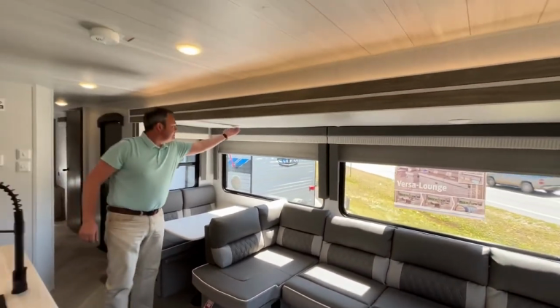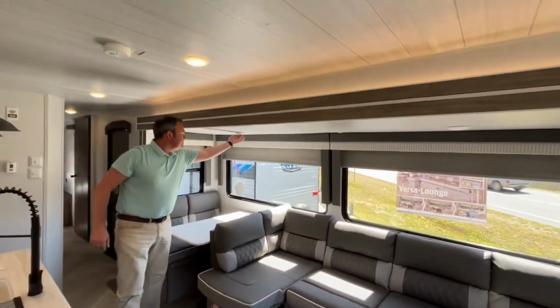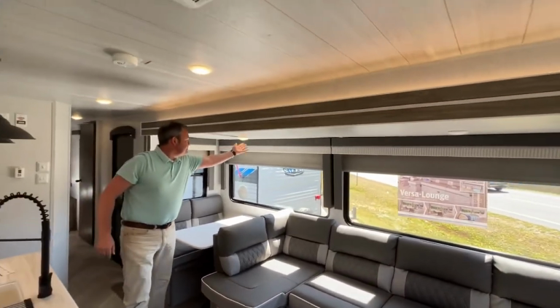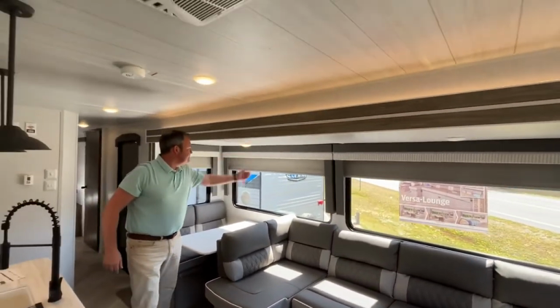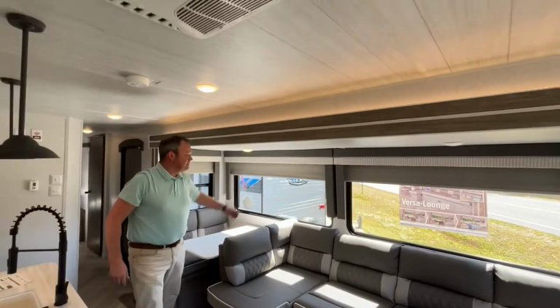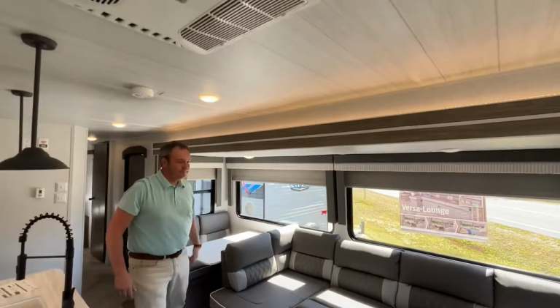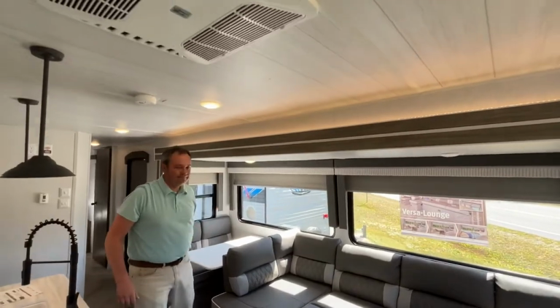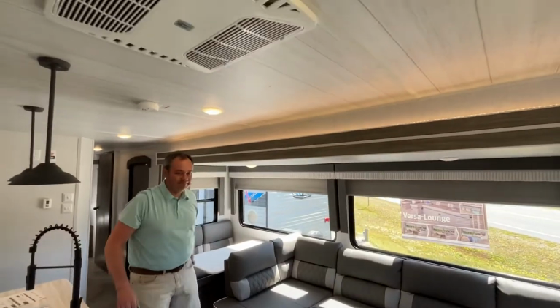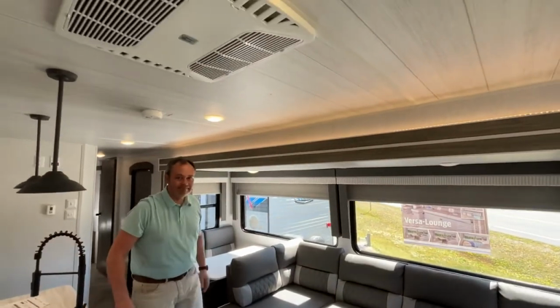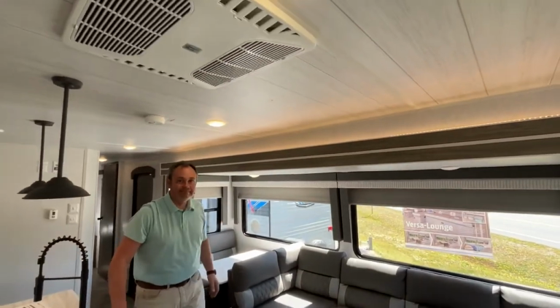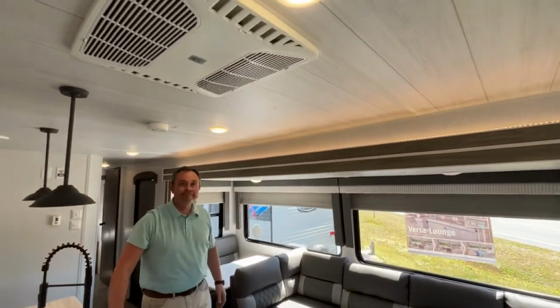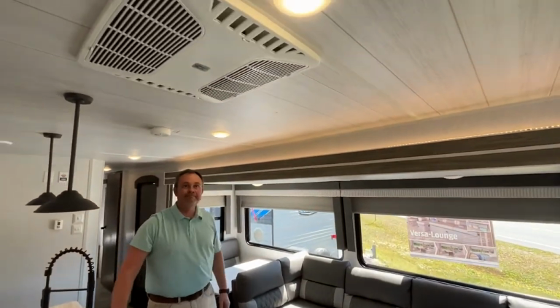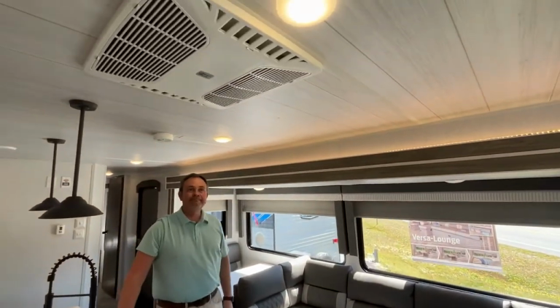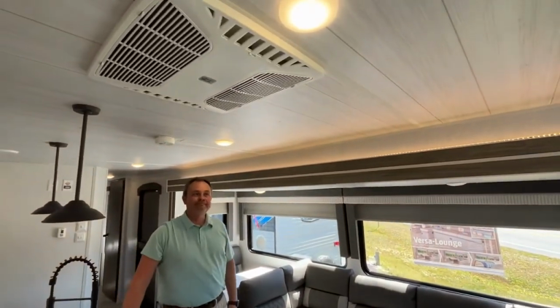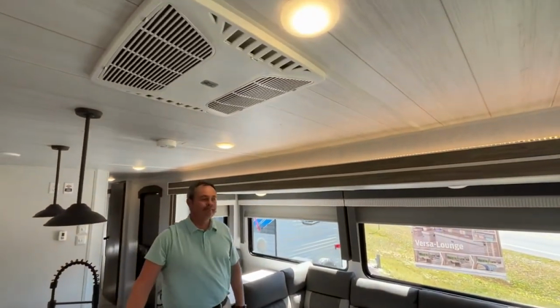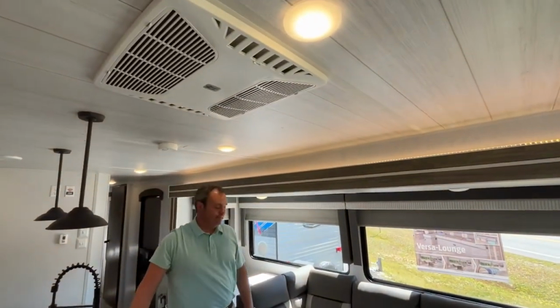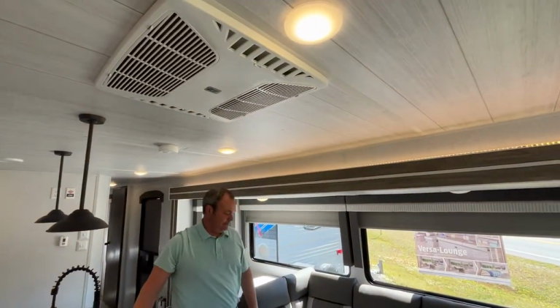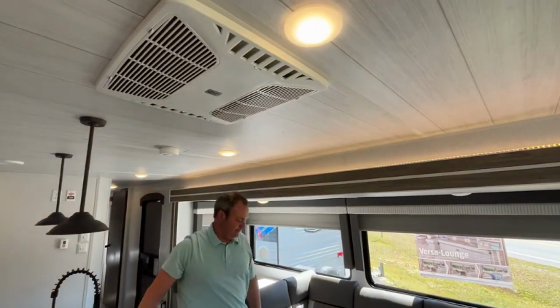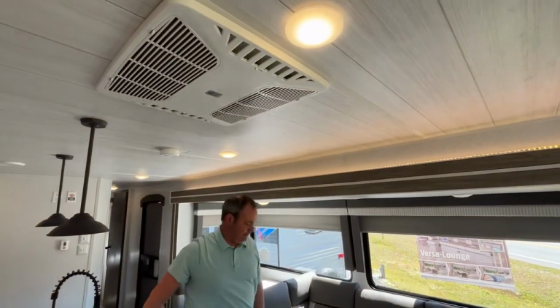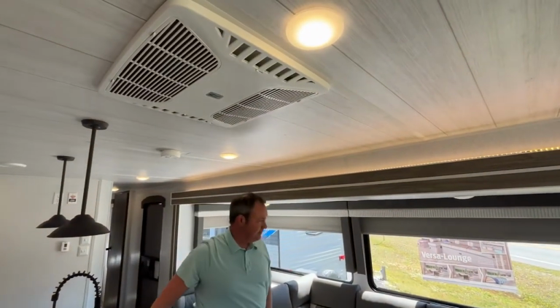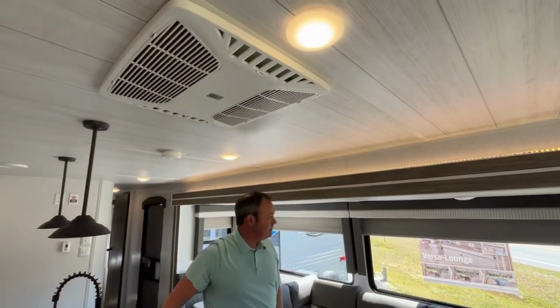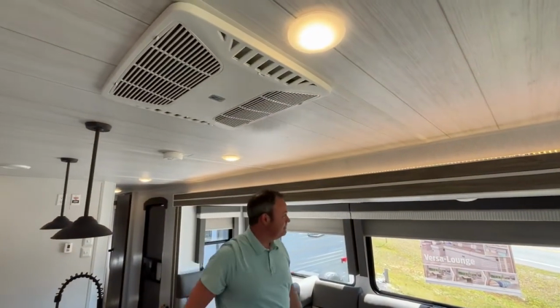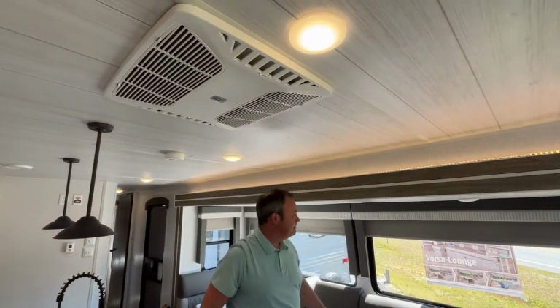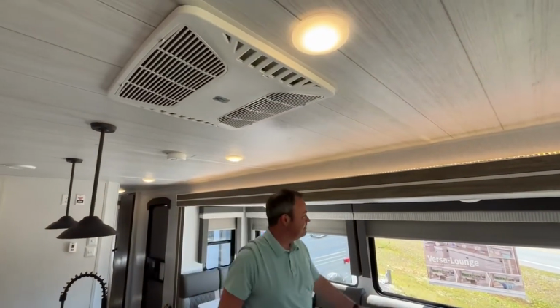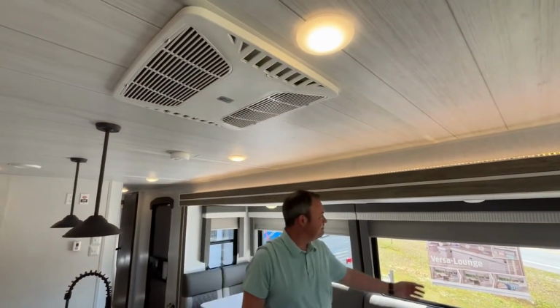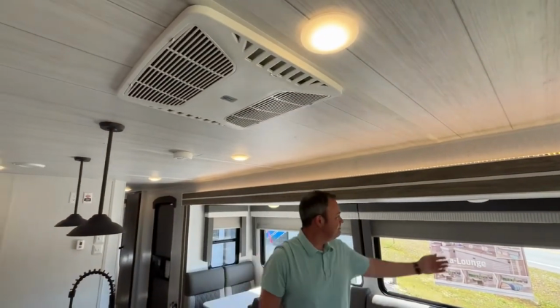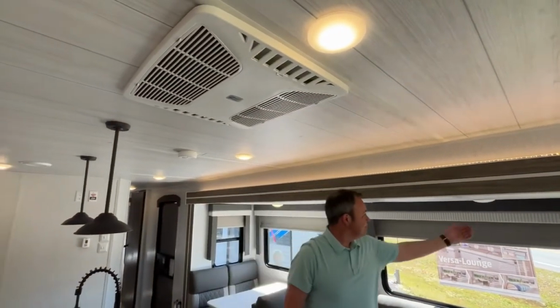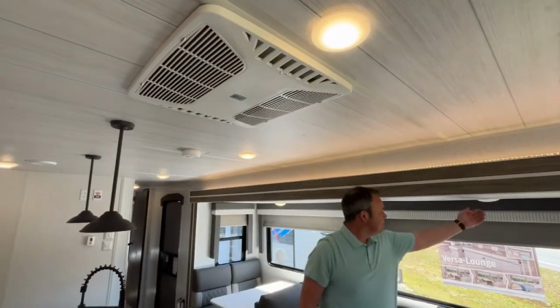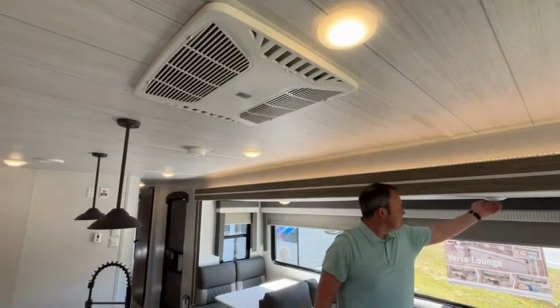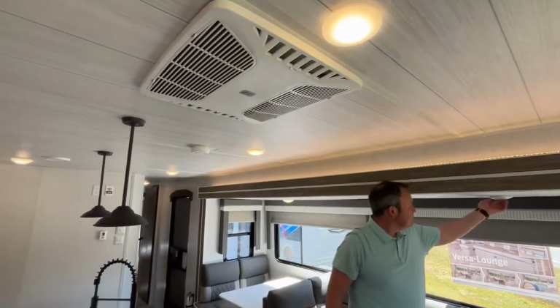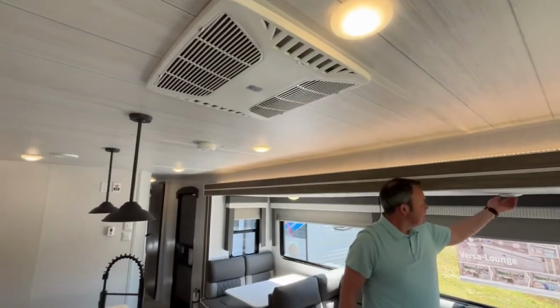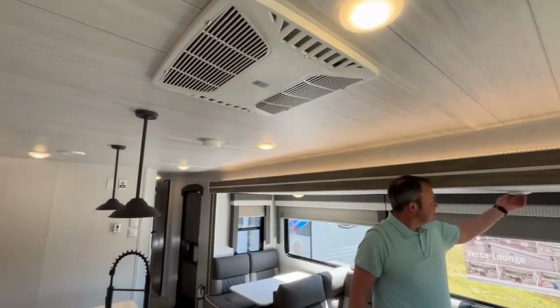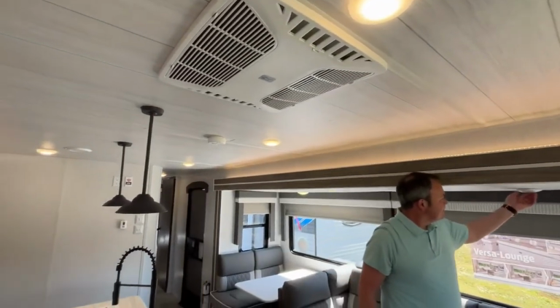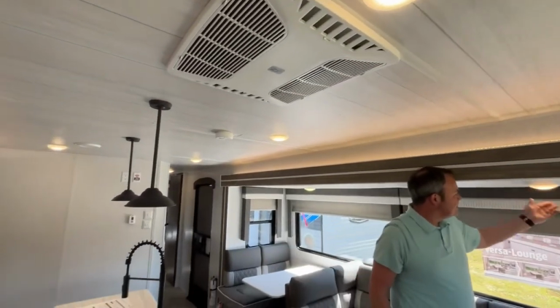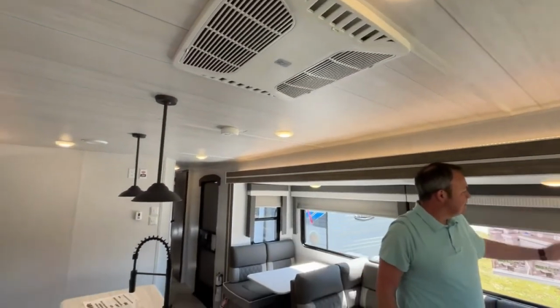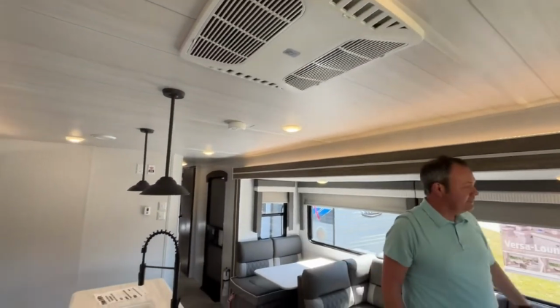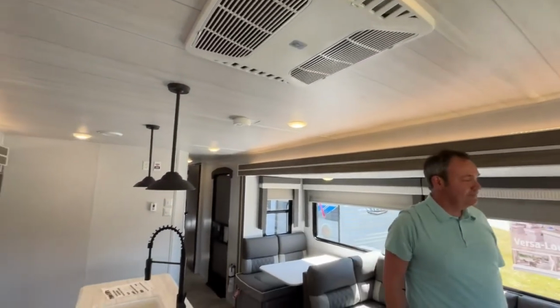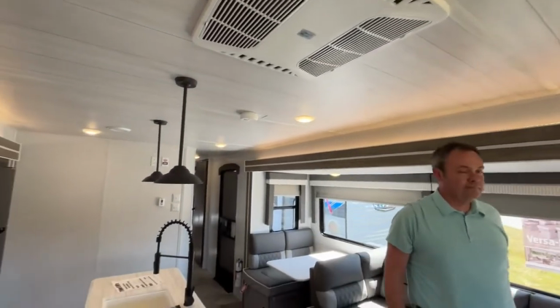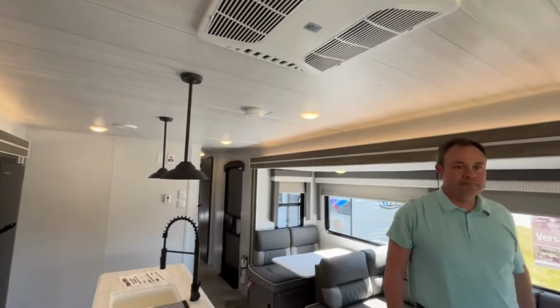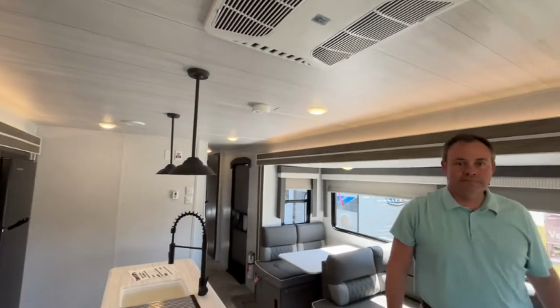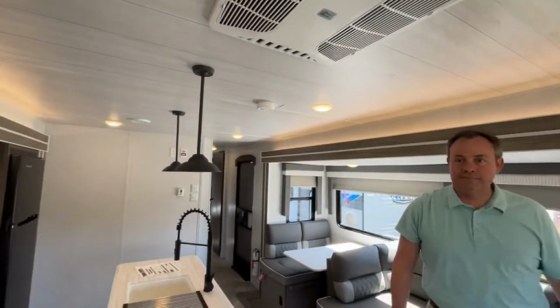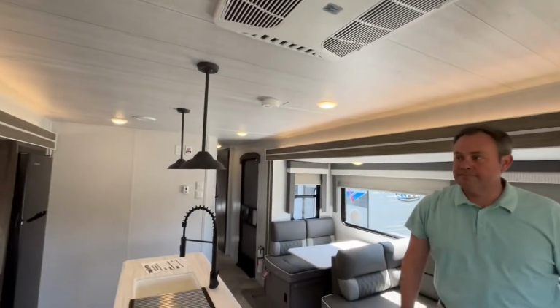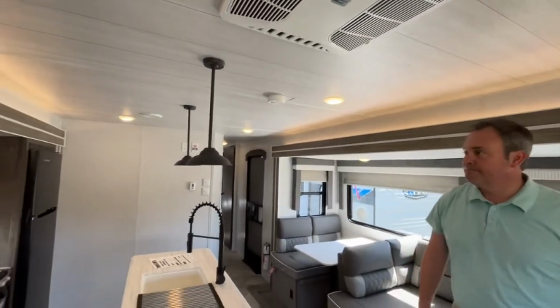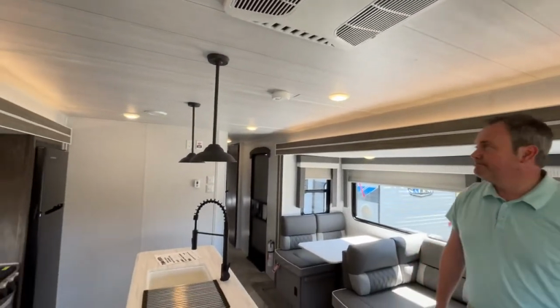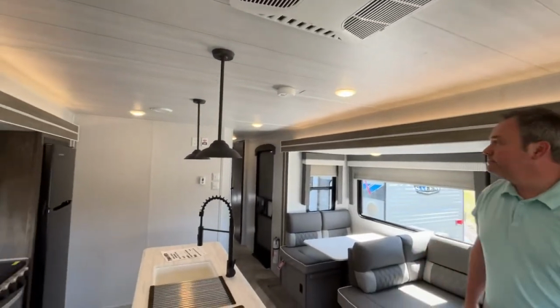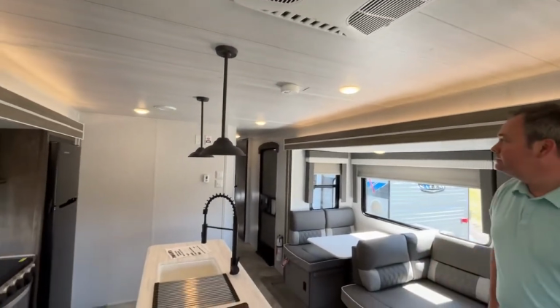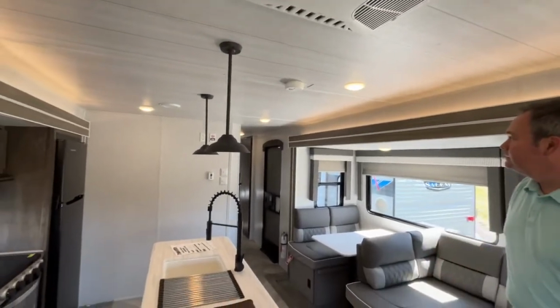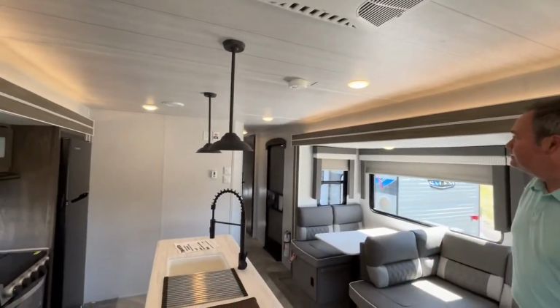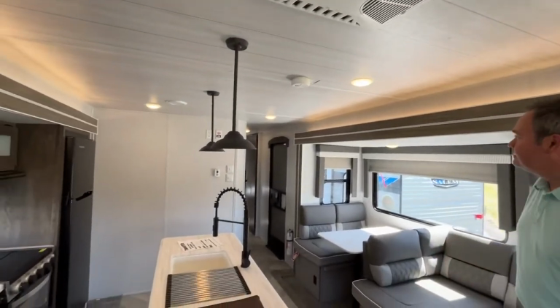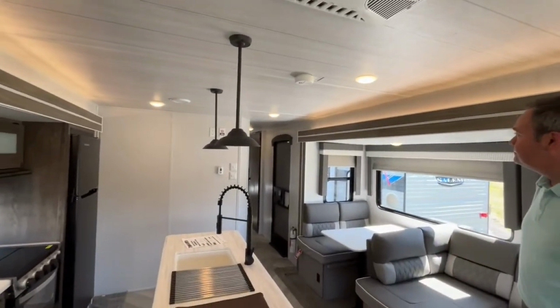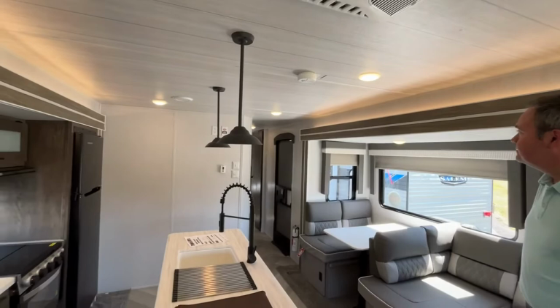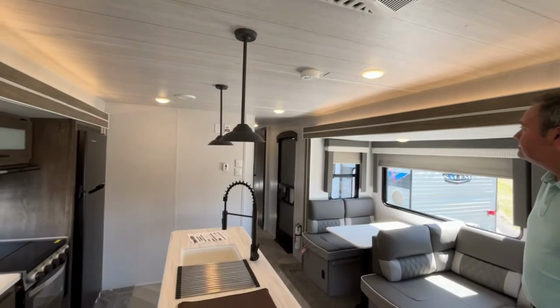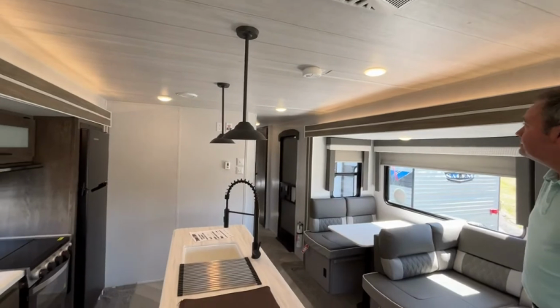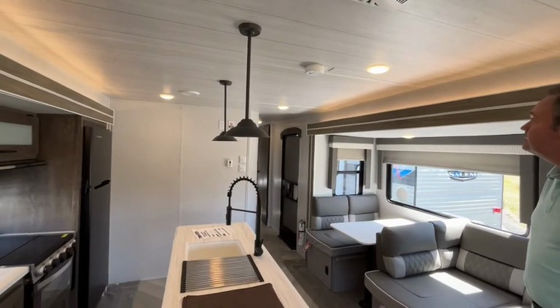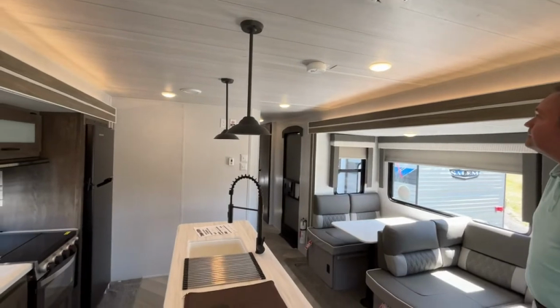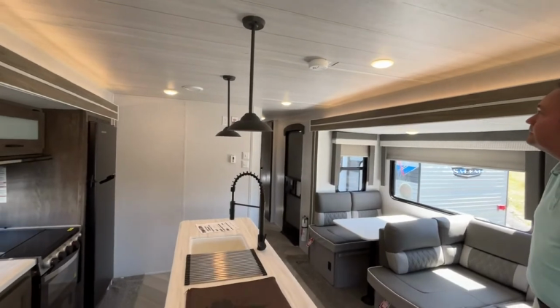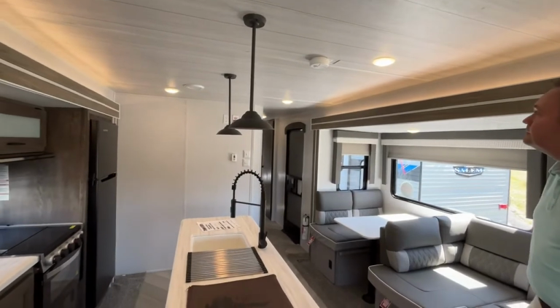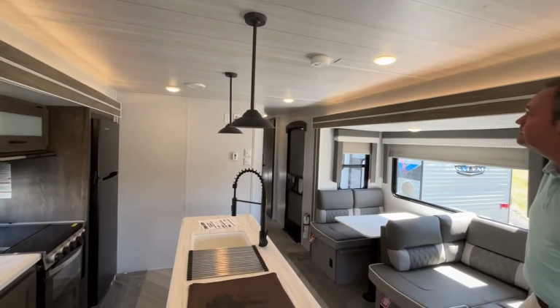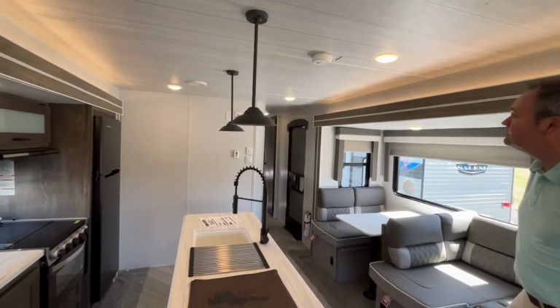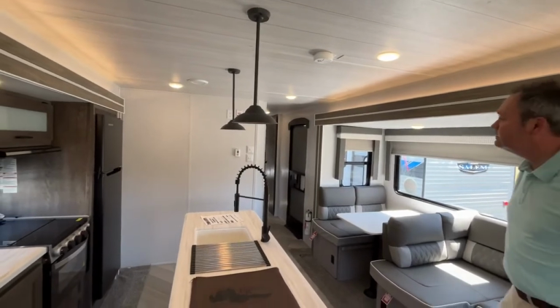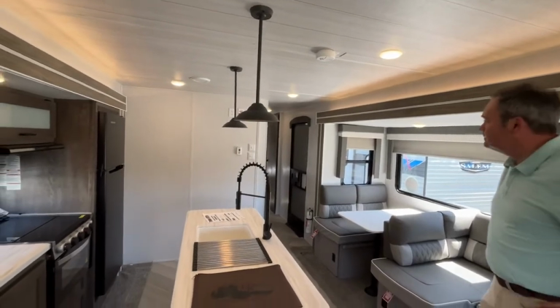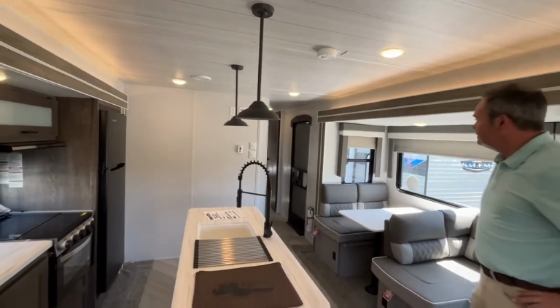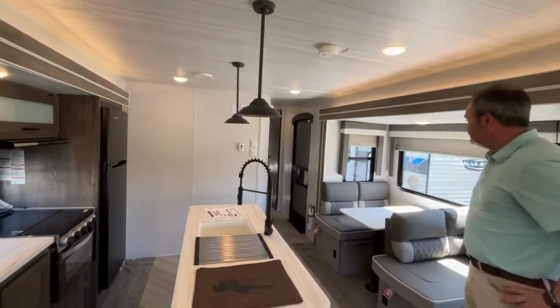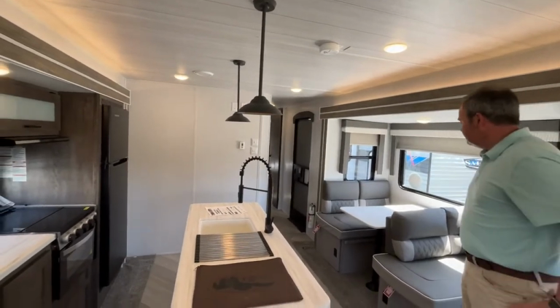You do have your air conditioning unit up here, and some very nice accent lighting over your island.